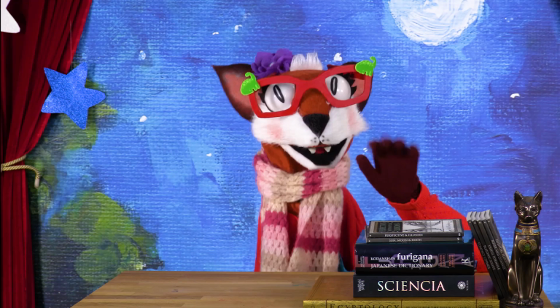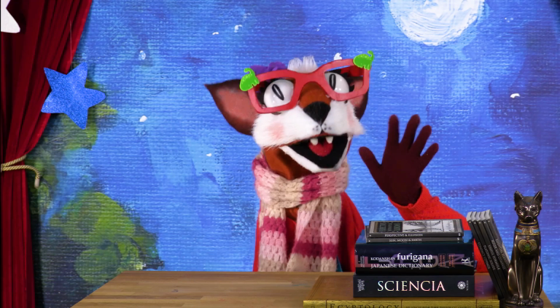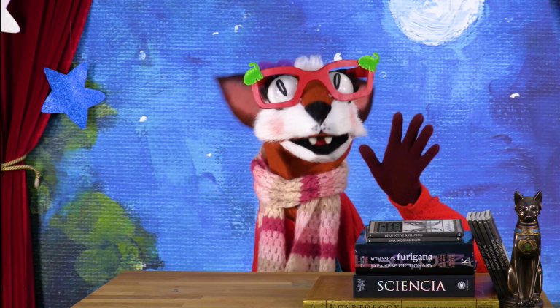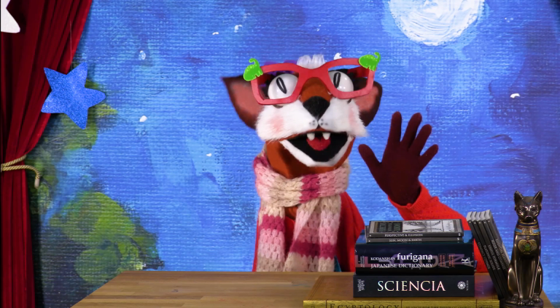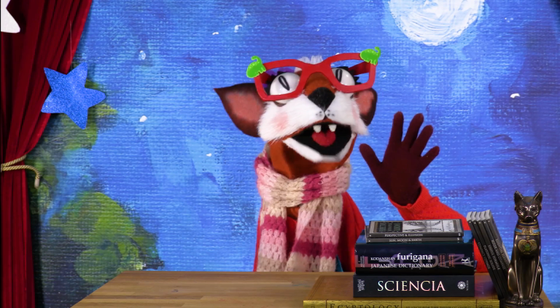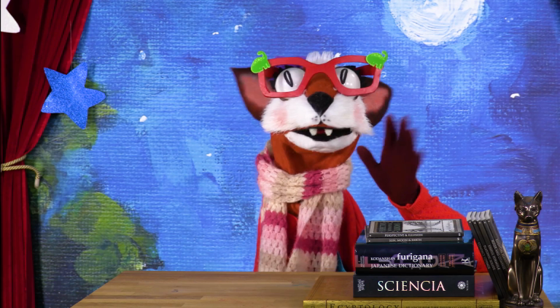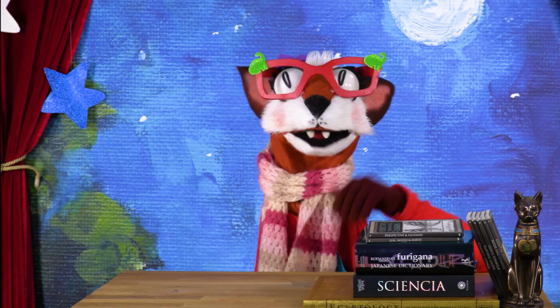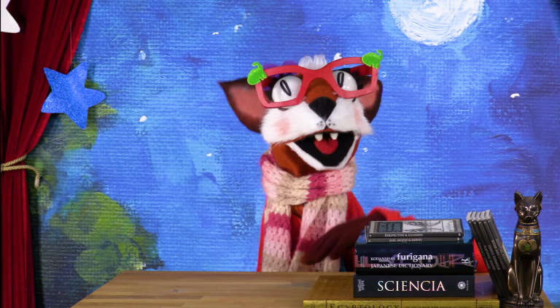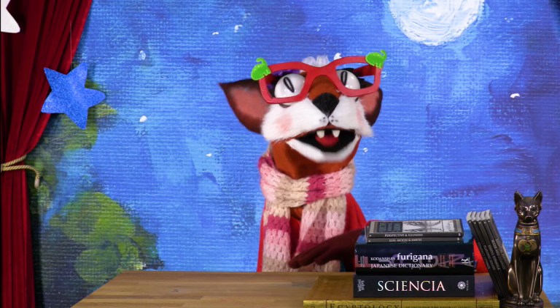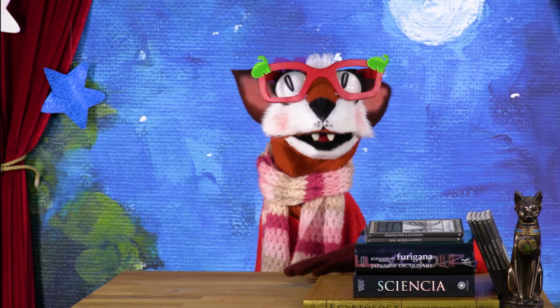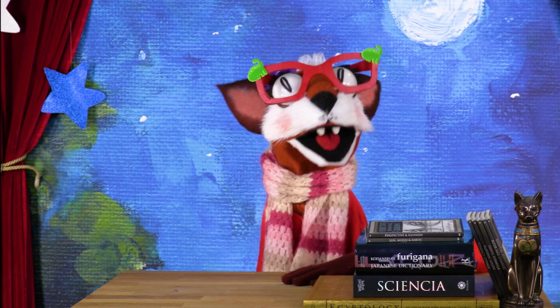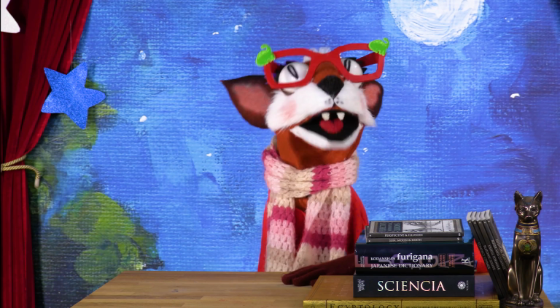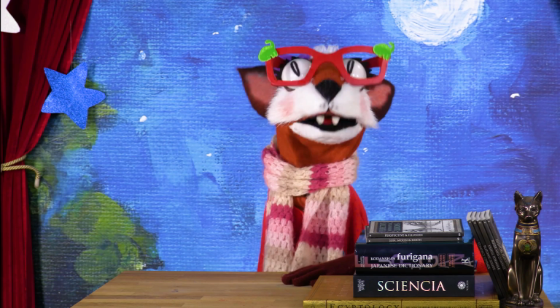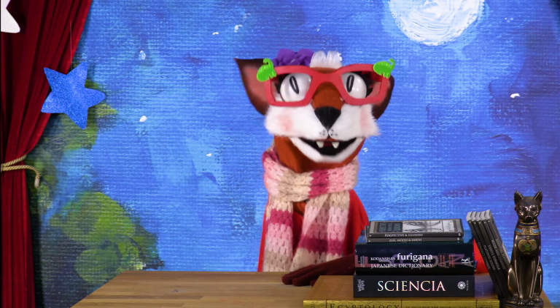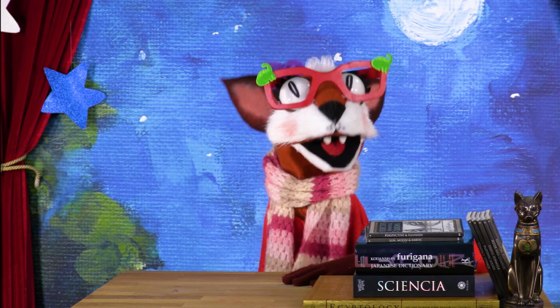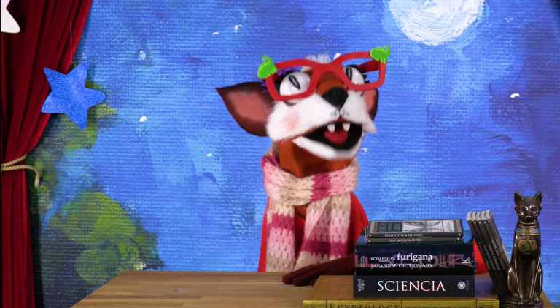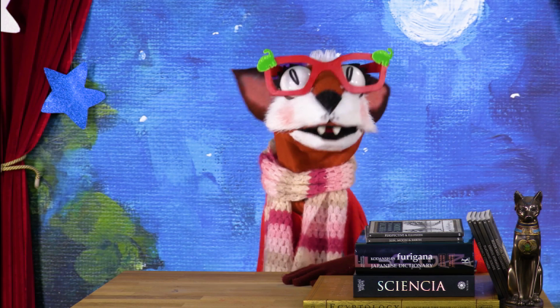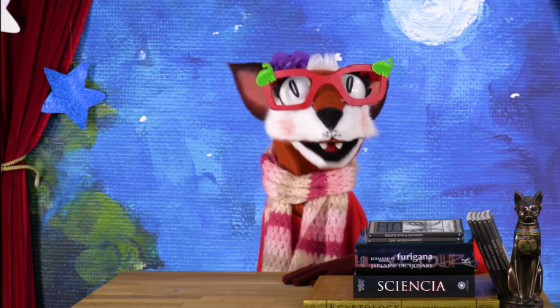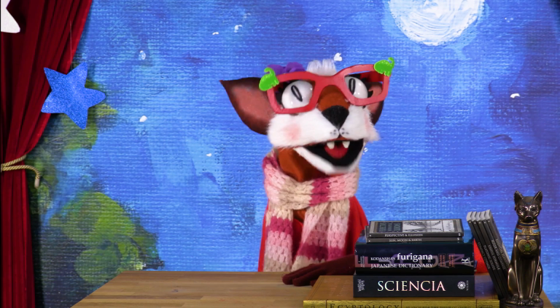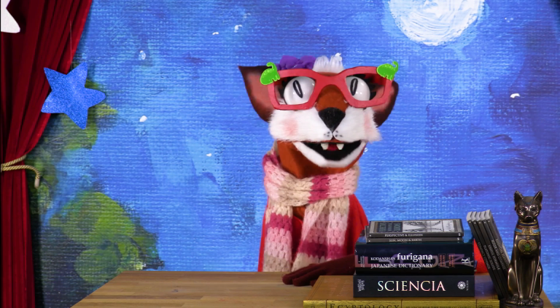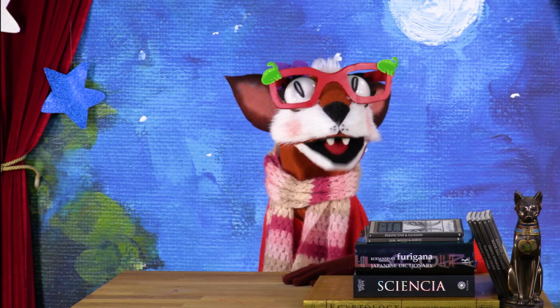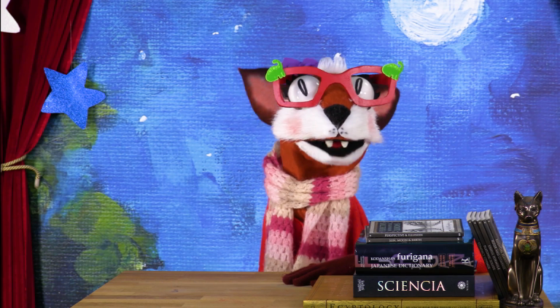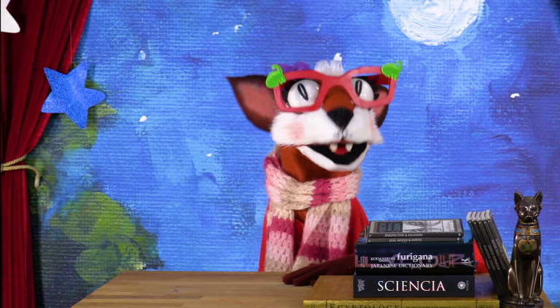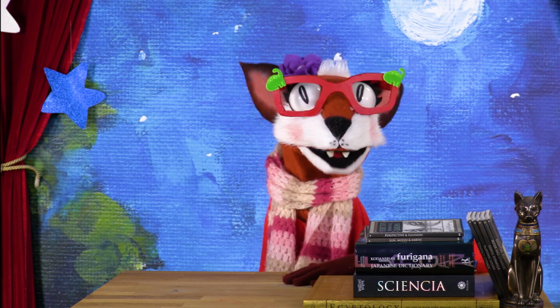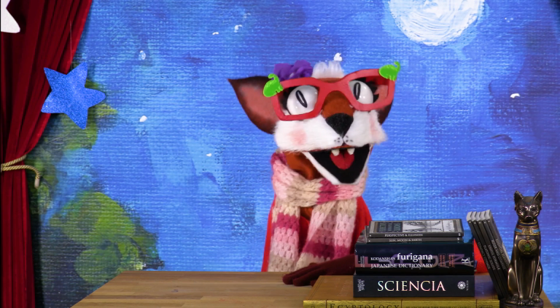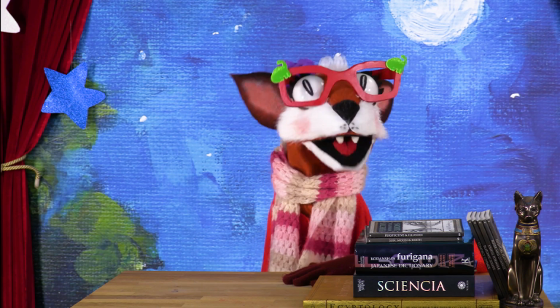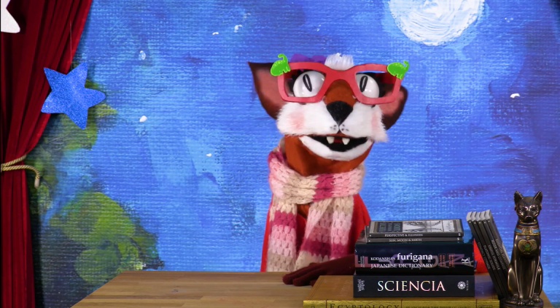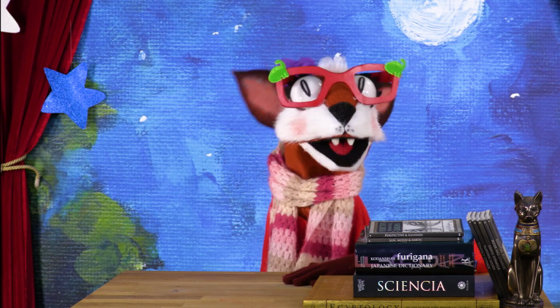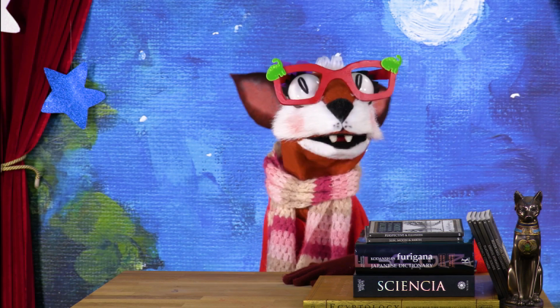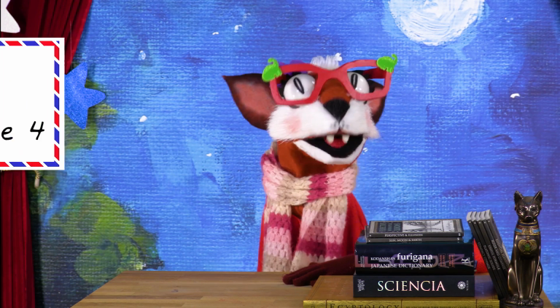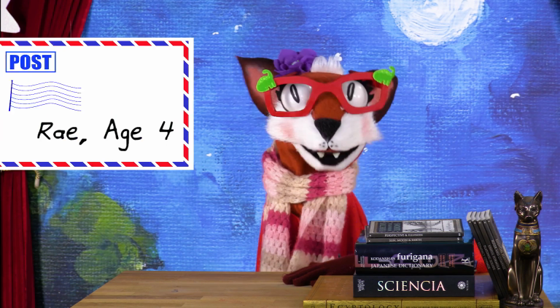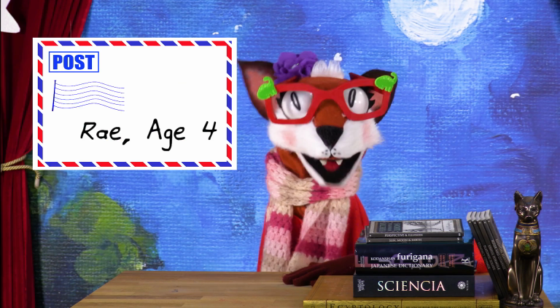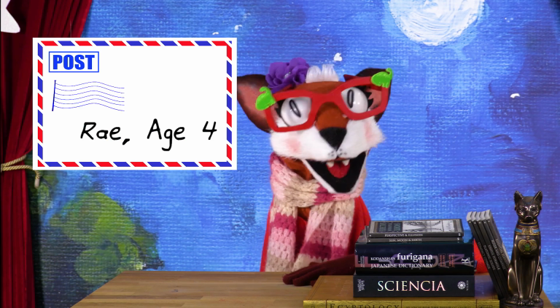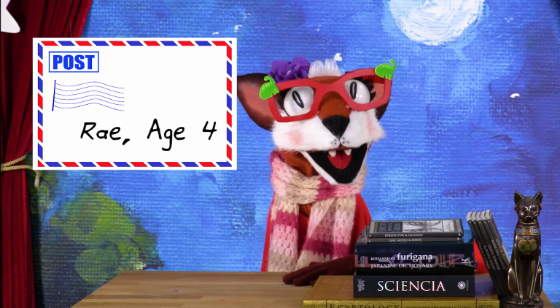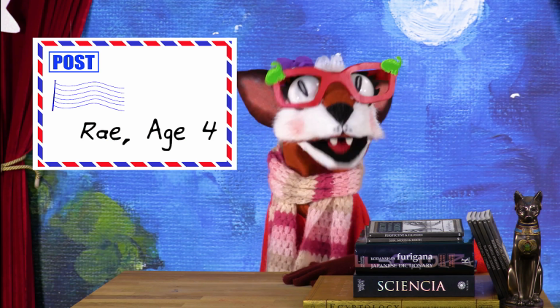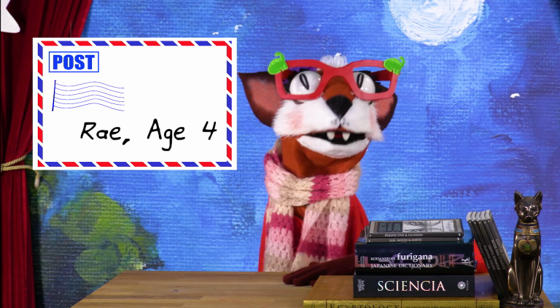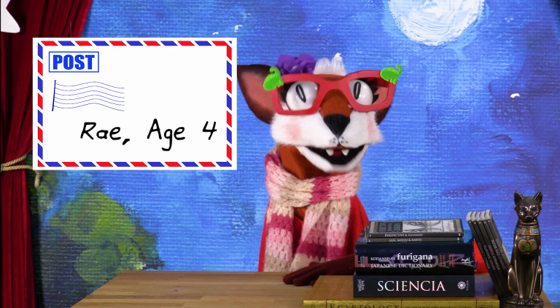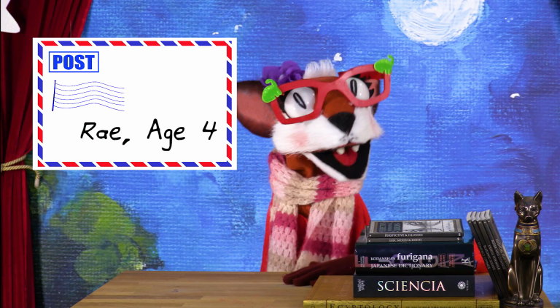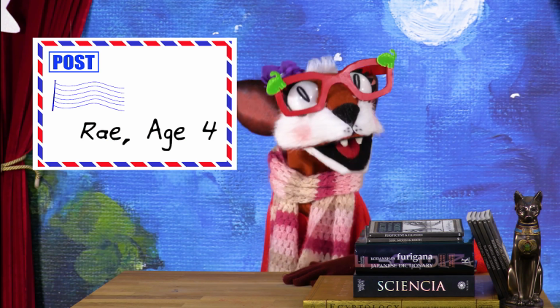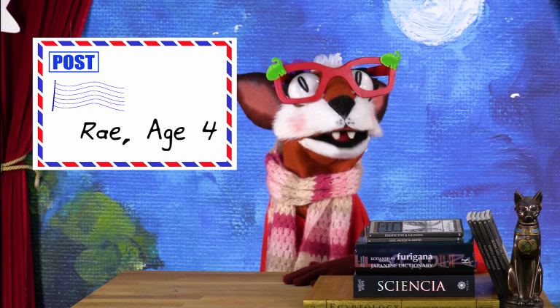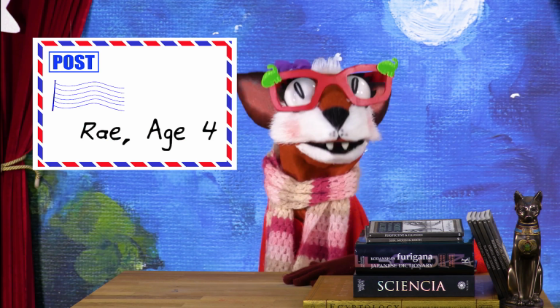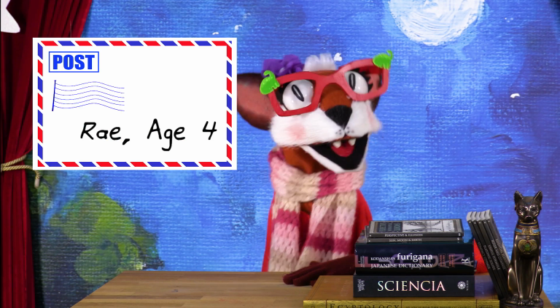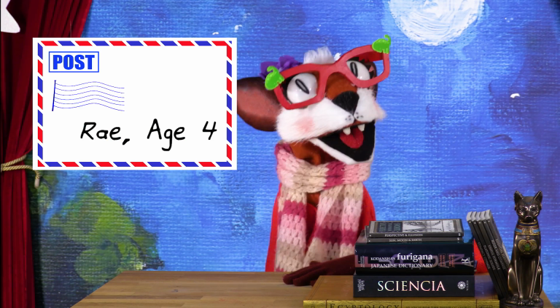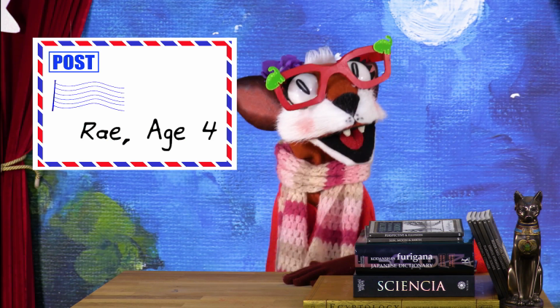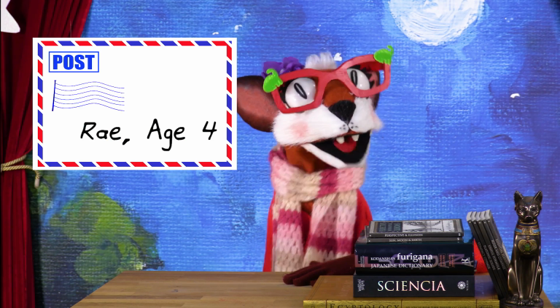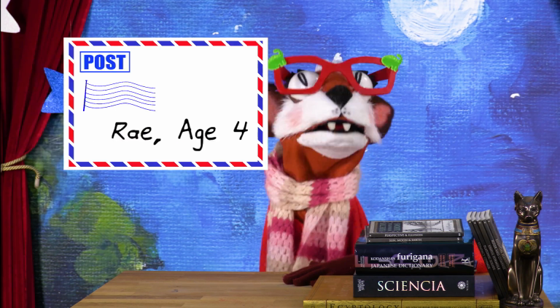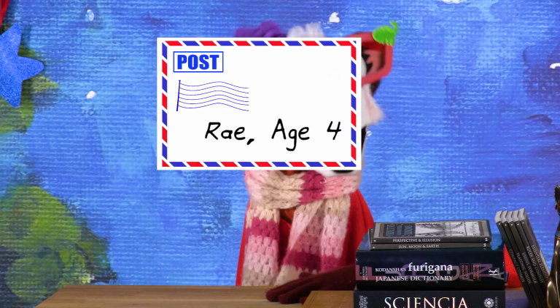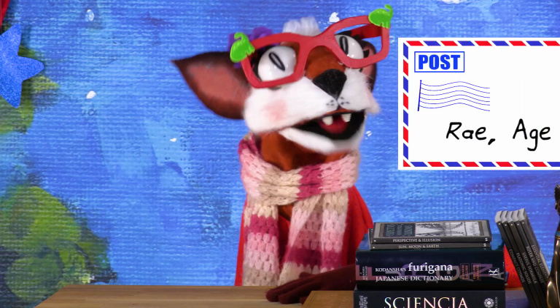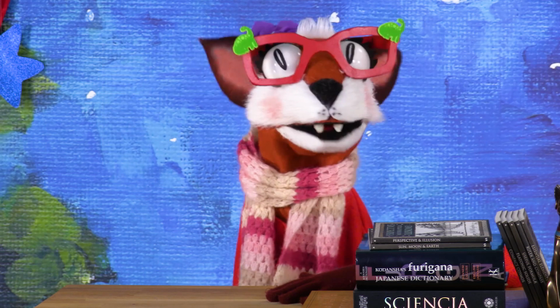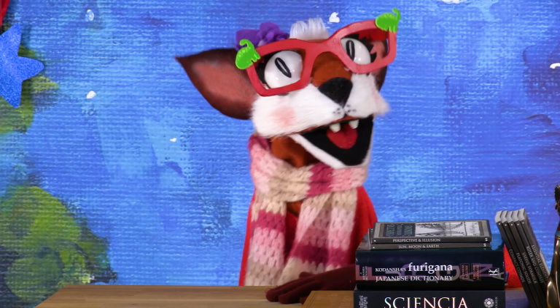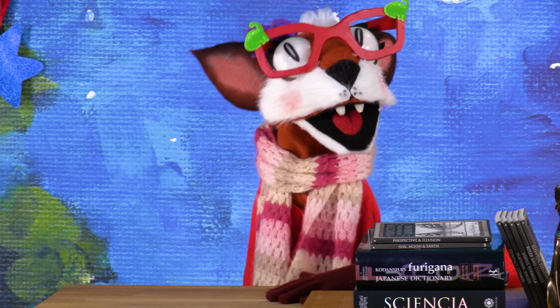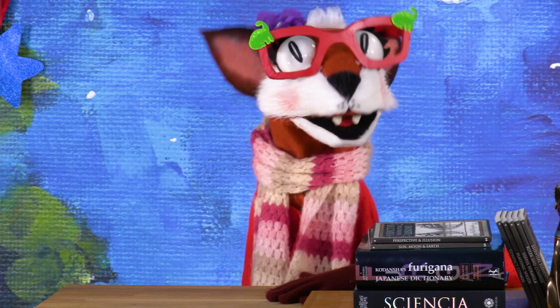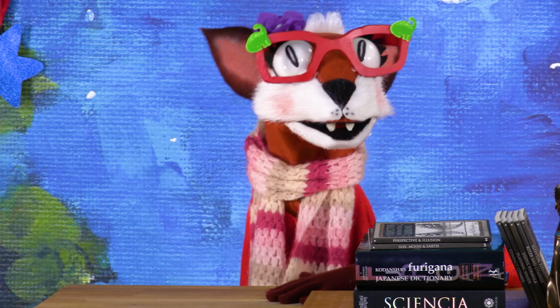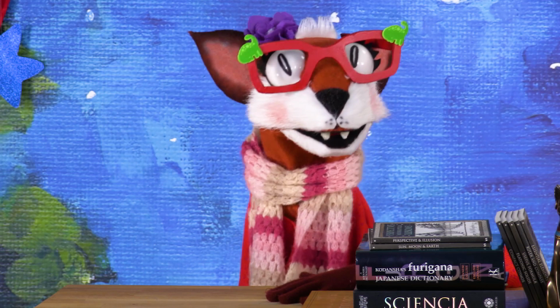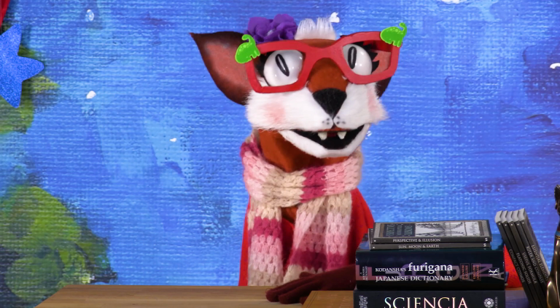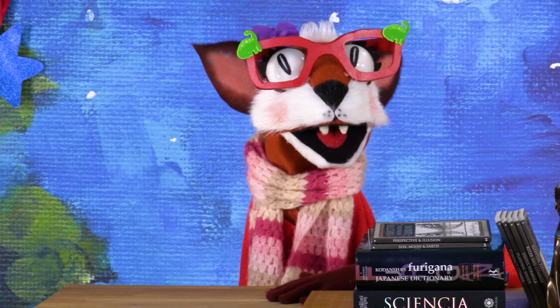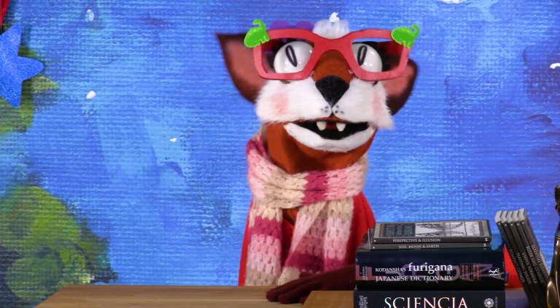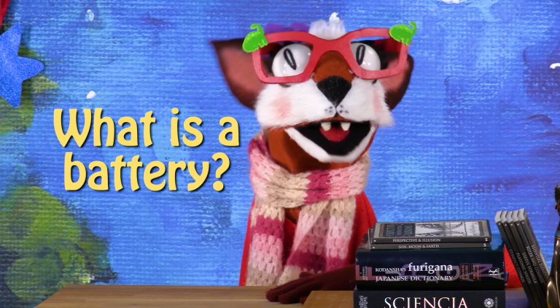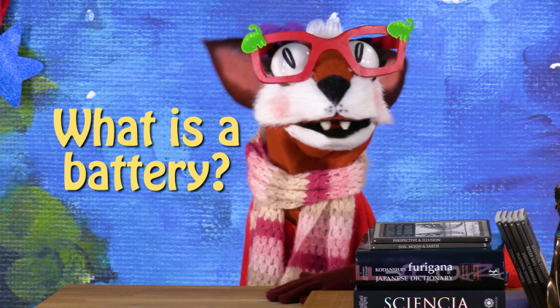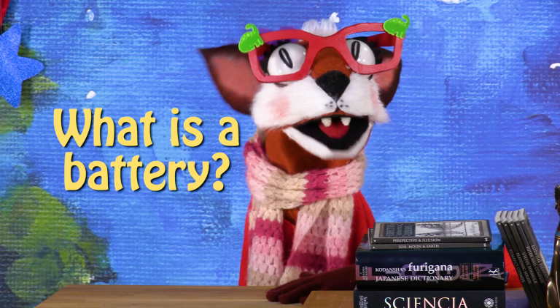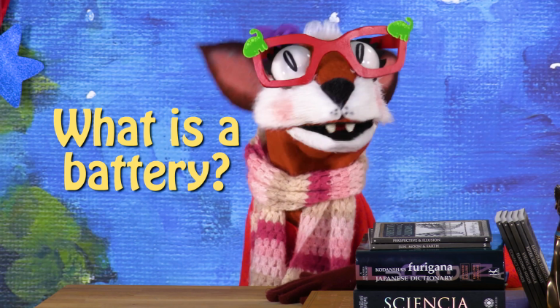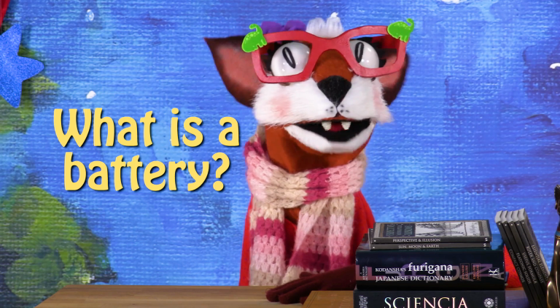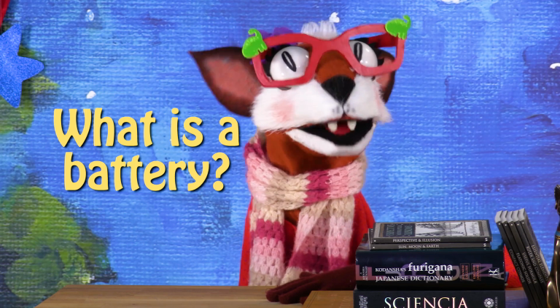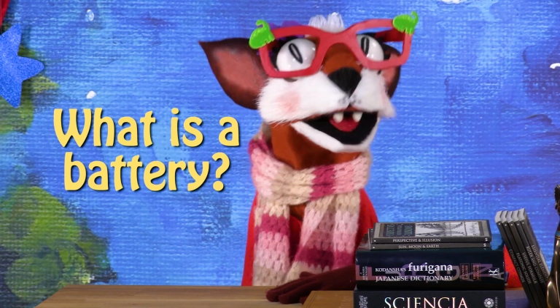Hello, children. Today's question of the day comes from Ray, age four. Ray asks: what is a battery?